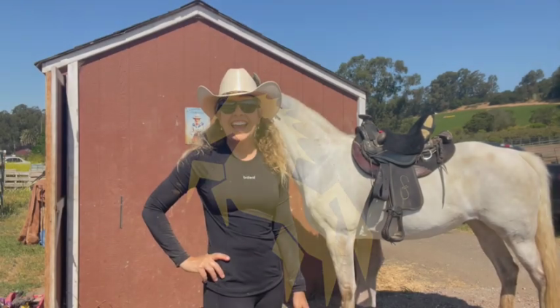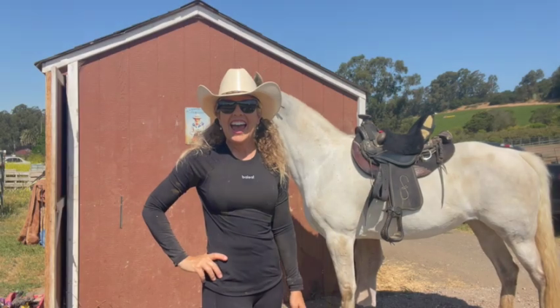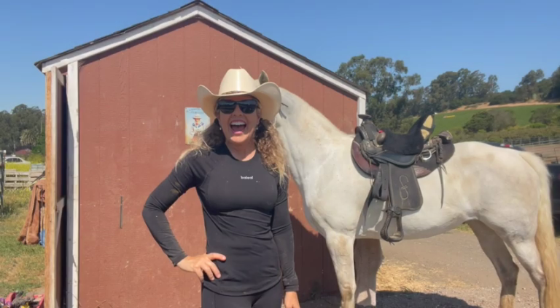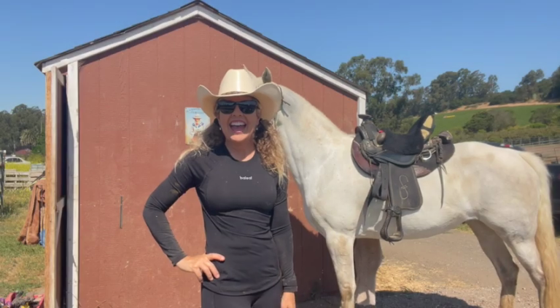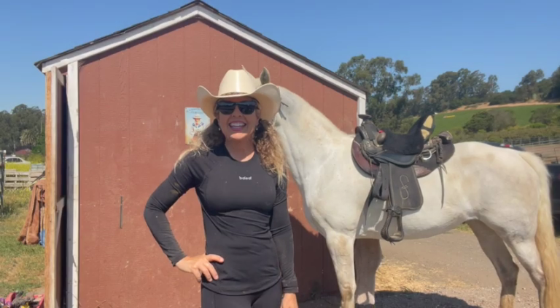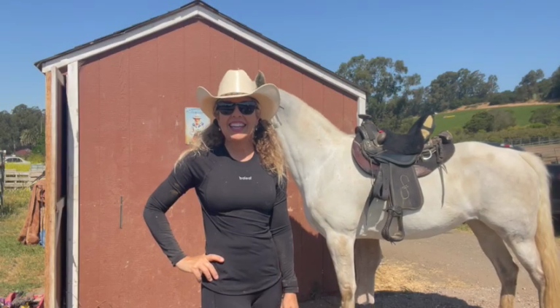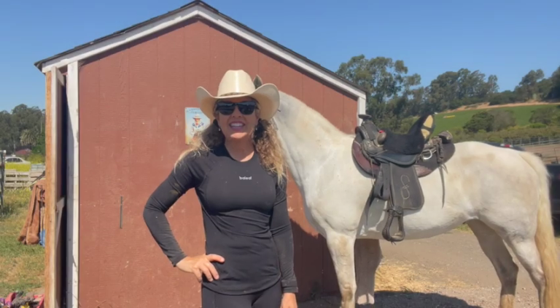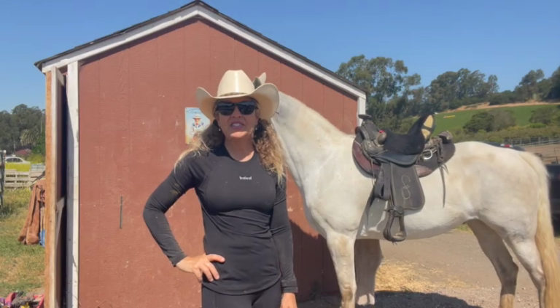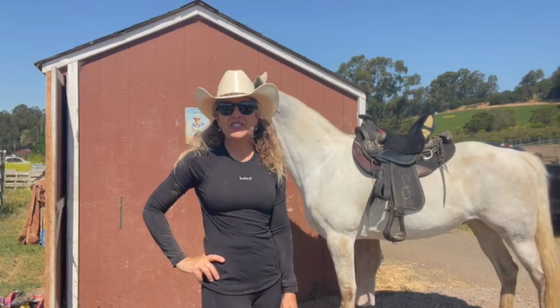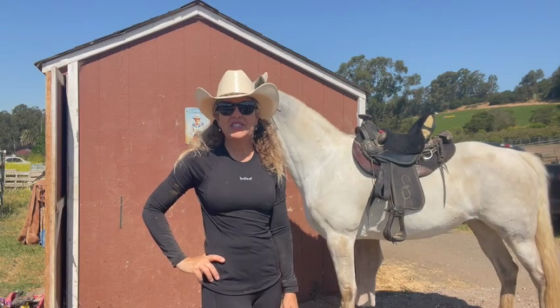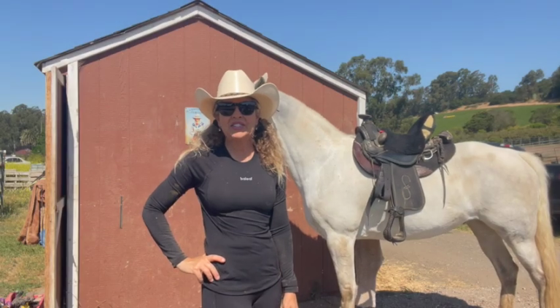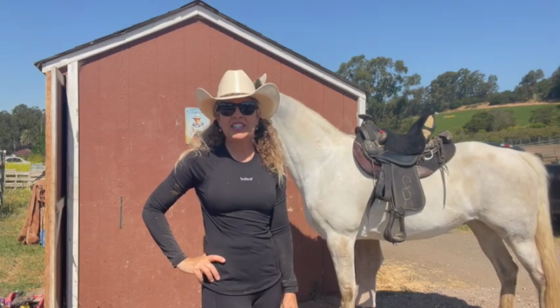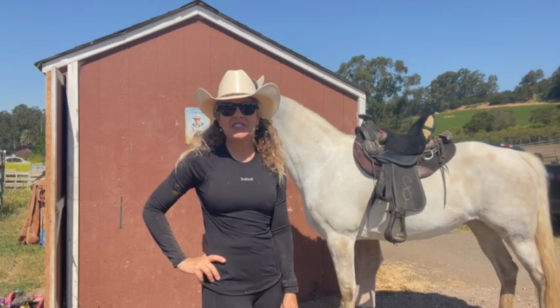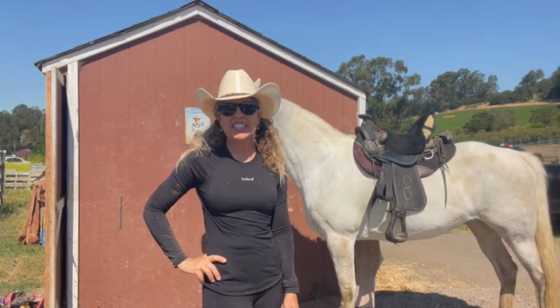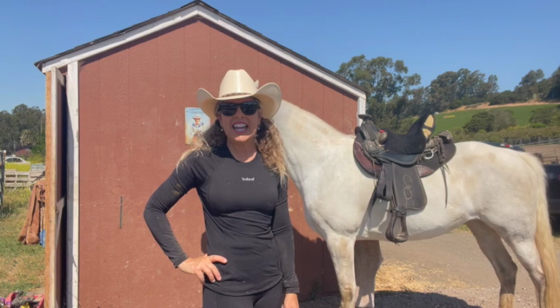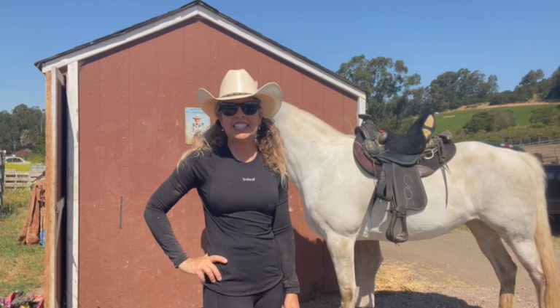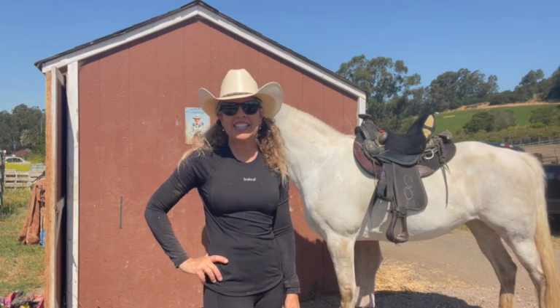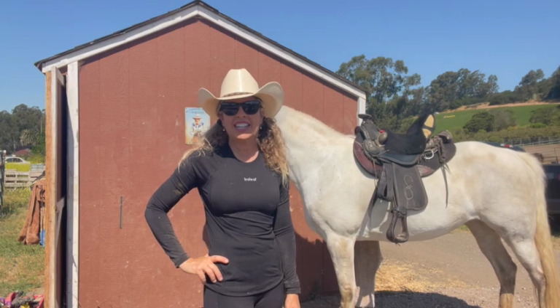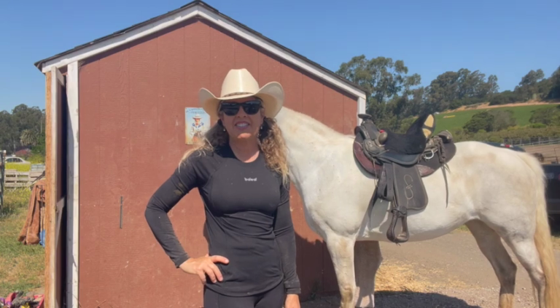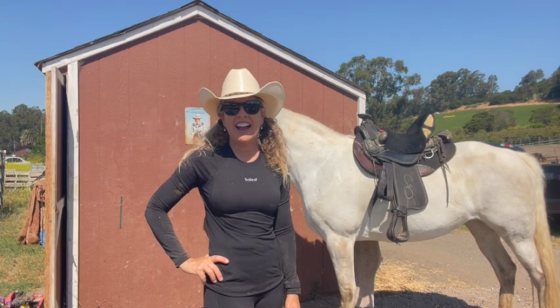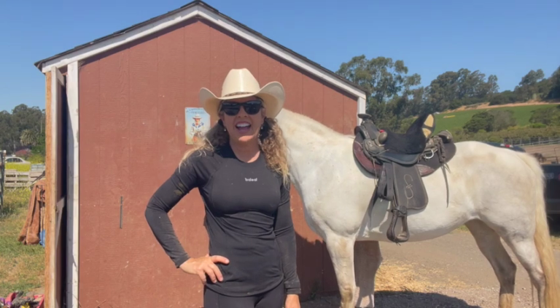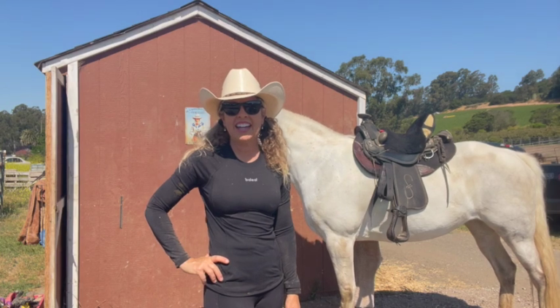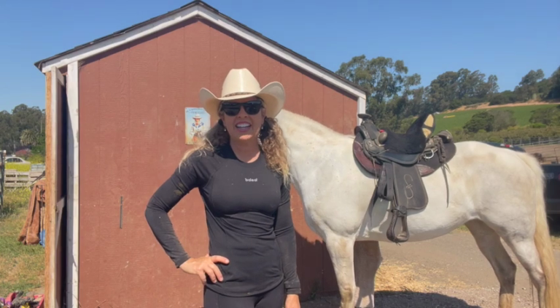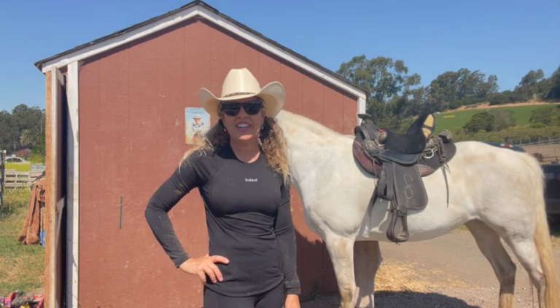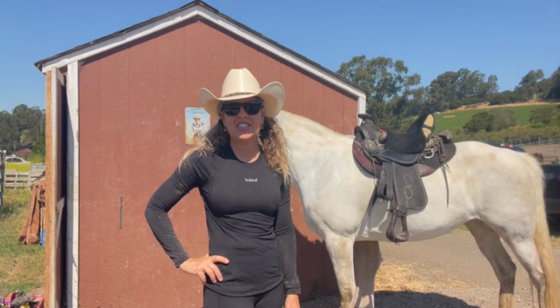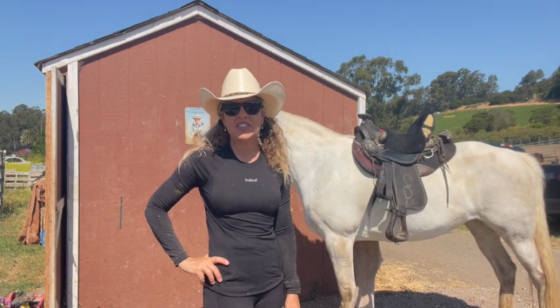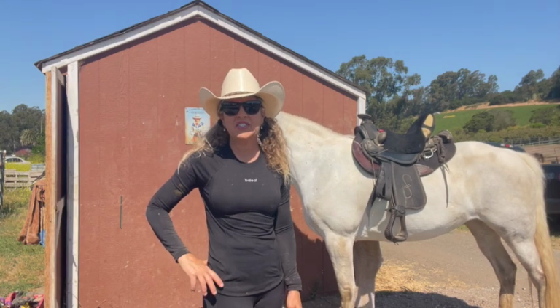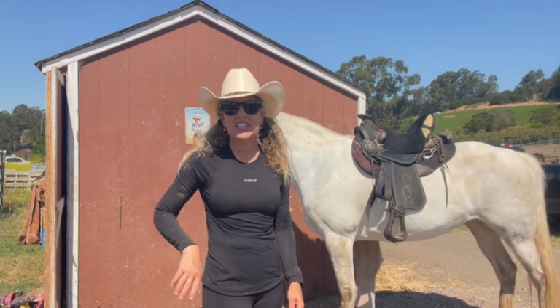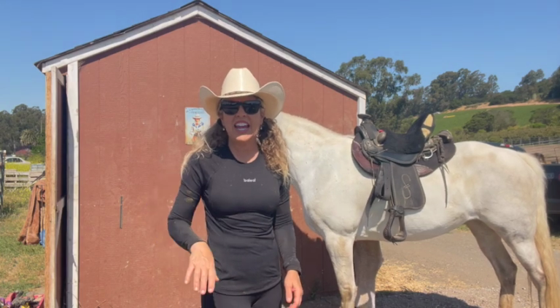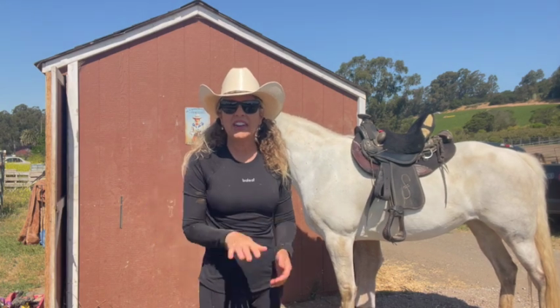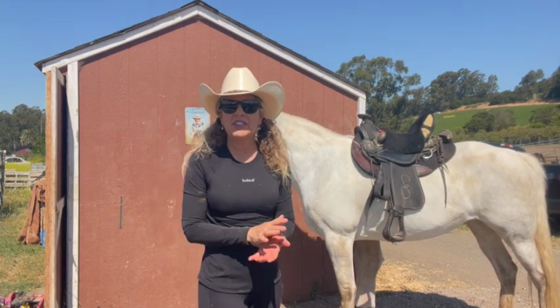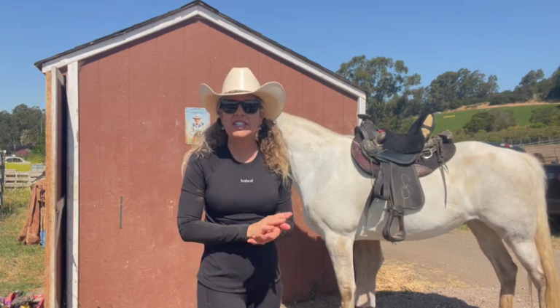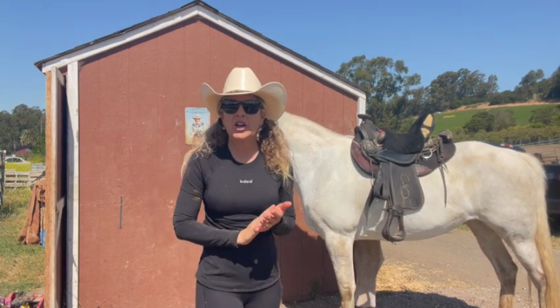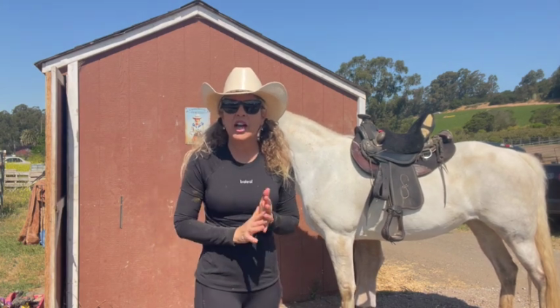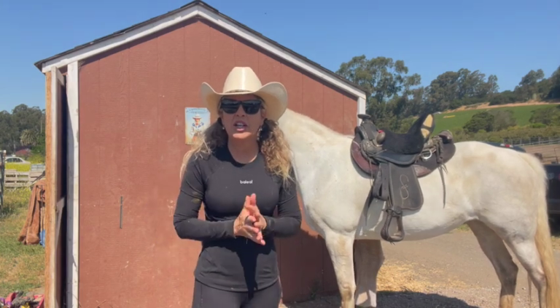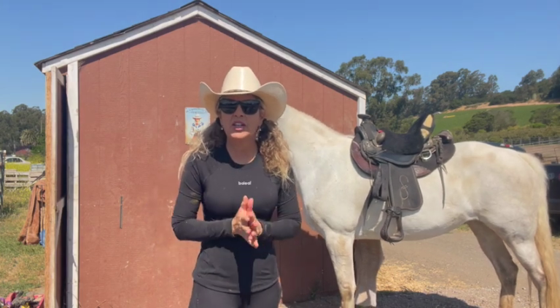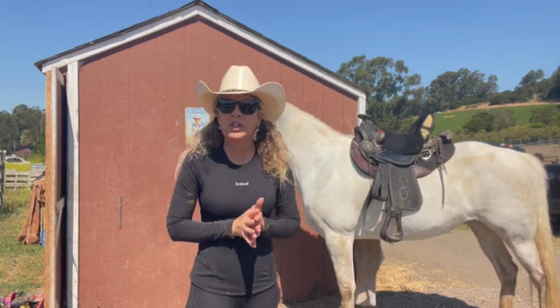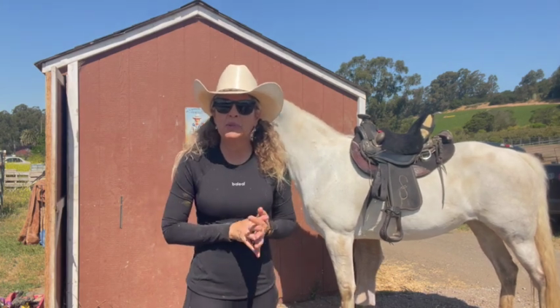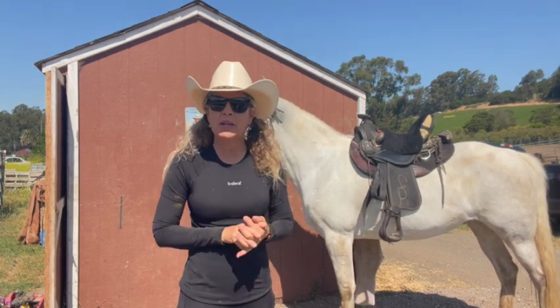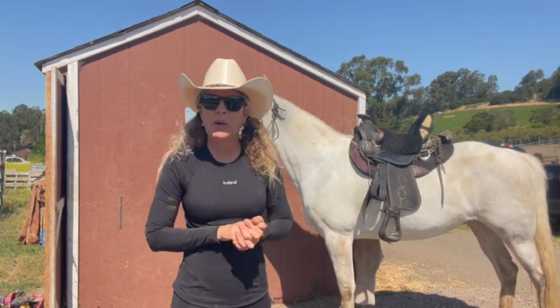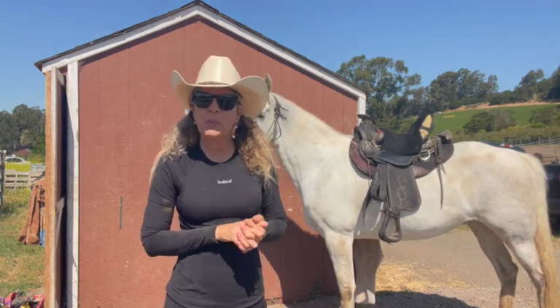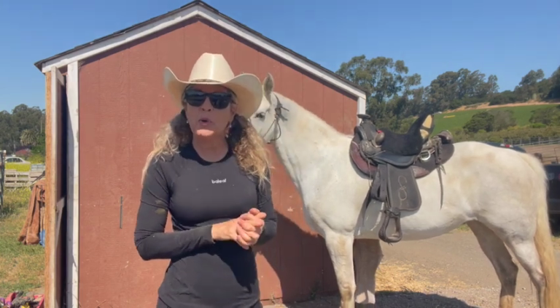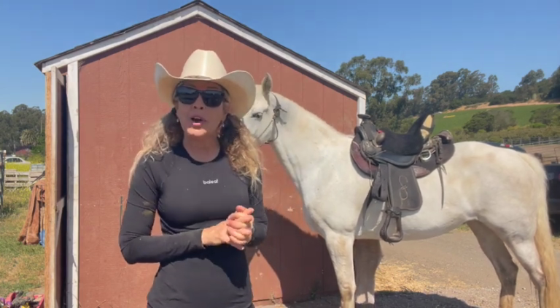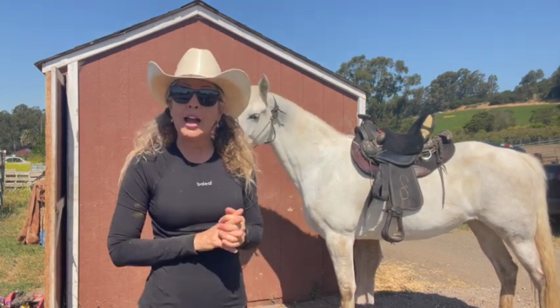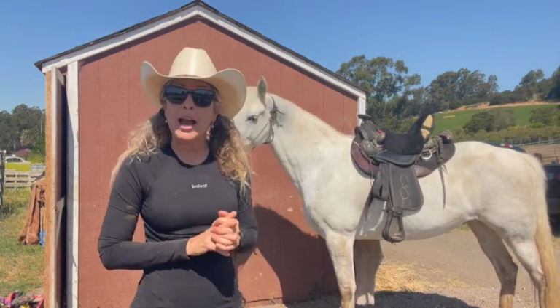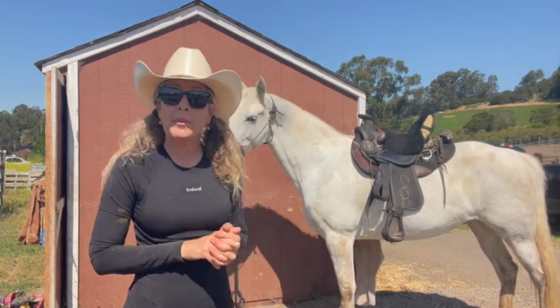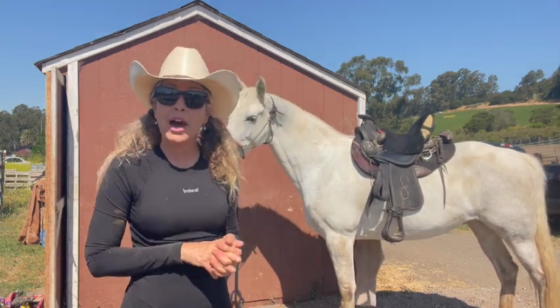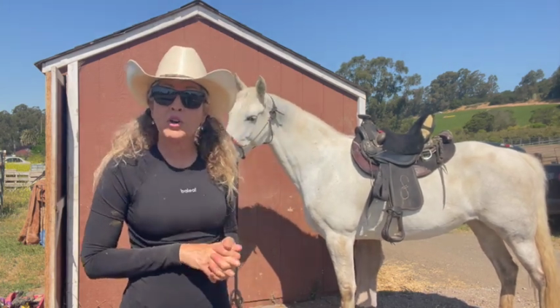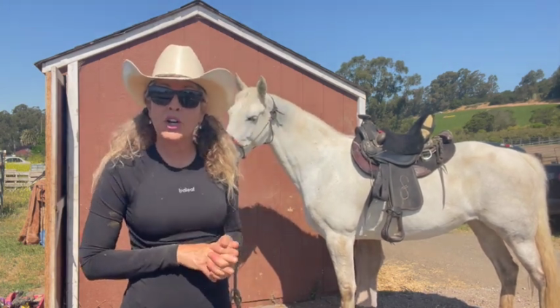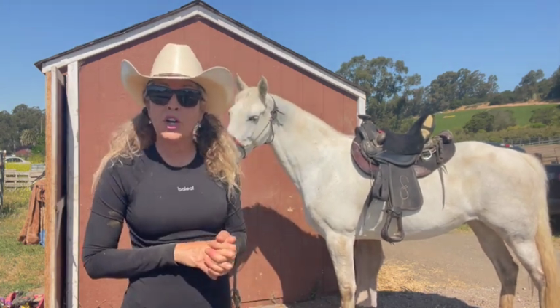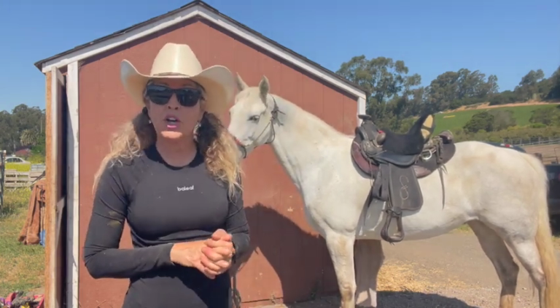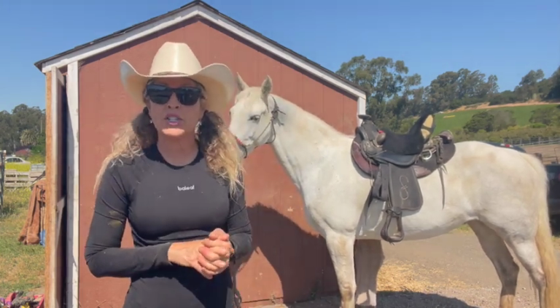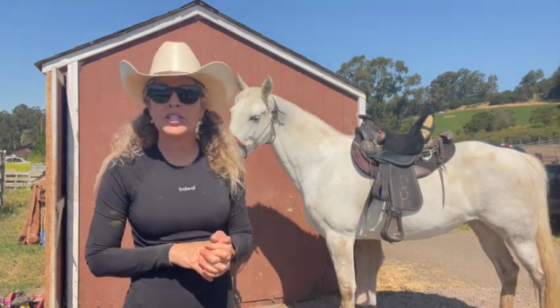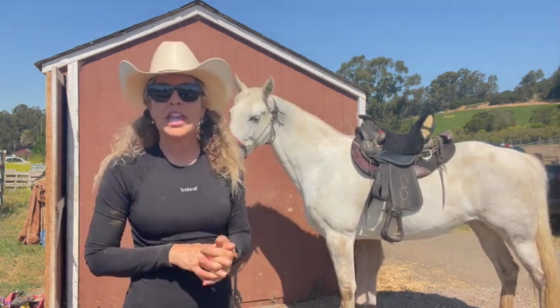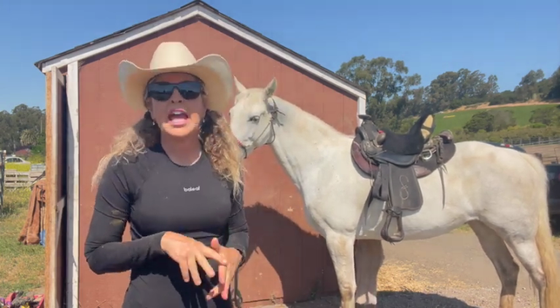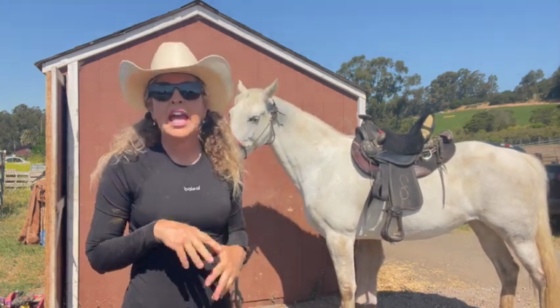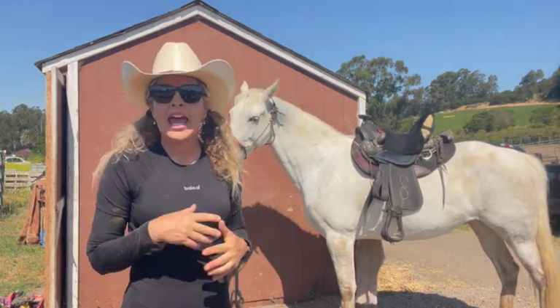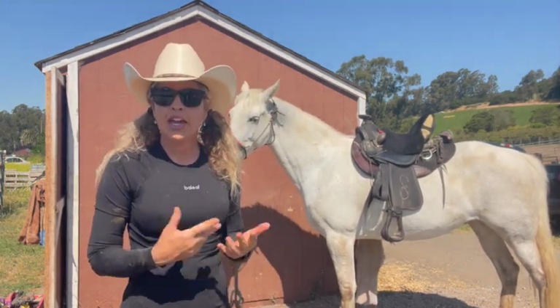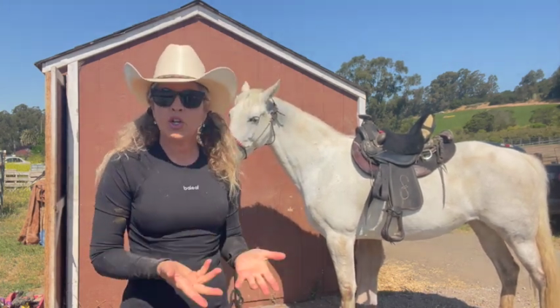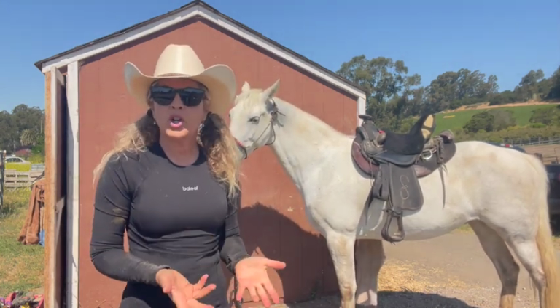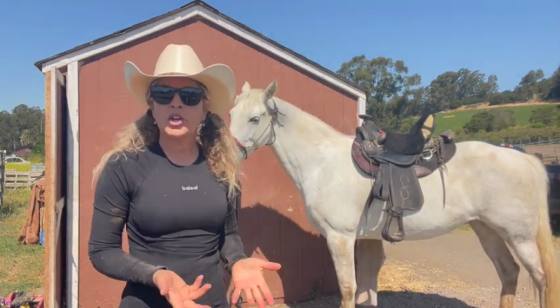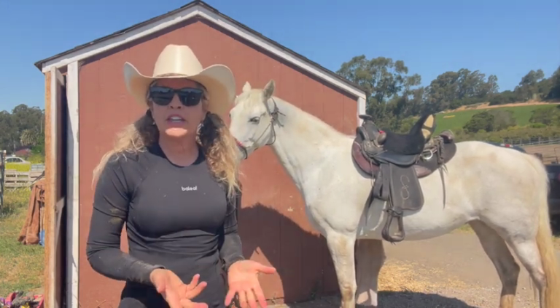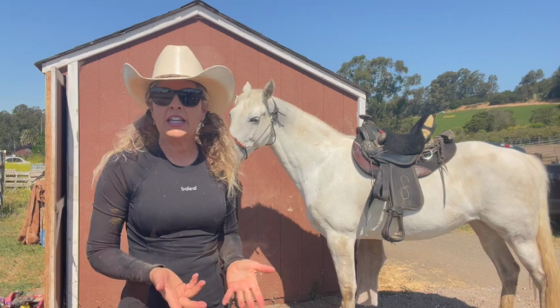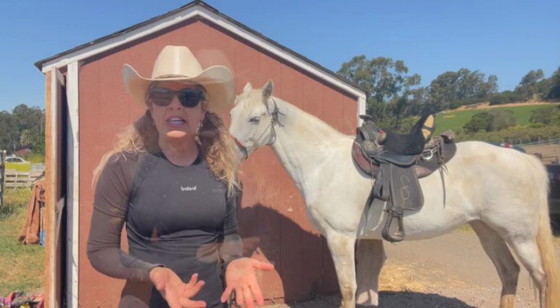Hi, Guy DeRusso with the Majestic Rider. Today I'm going to talk a little bit more about girth and girthiness.